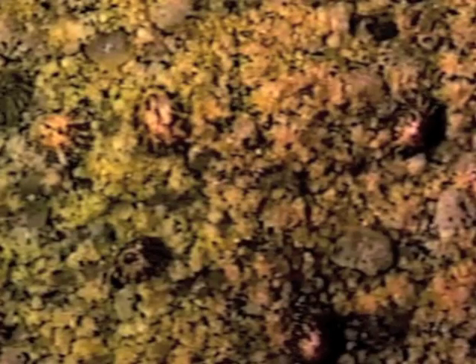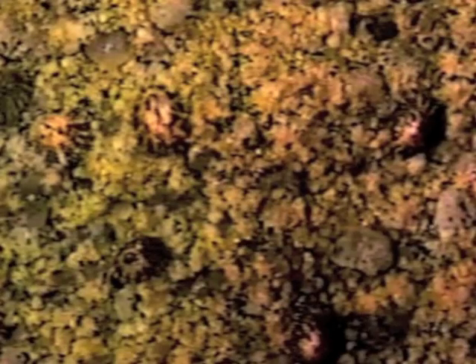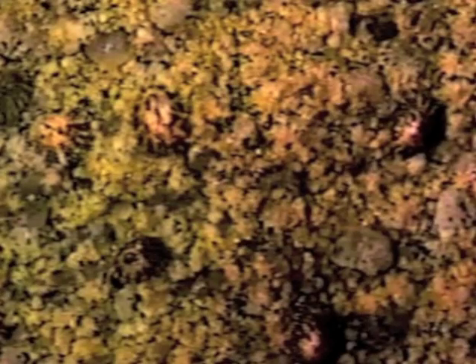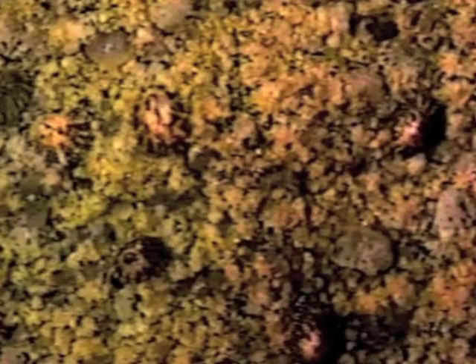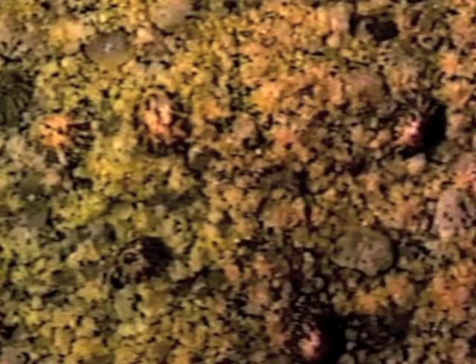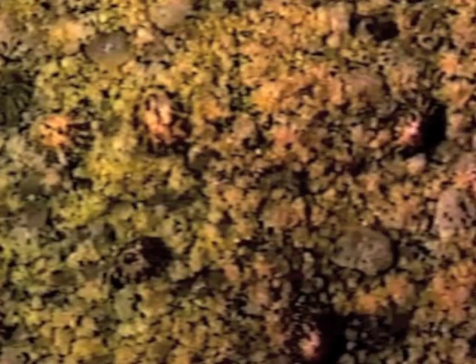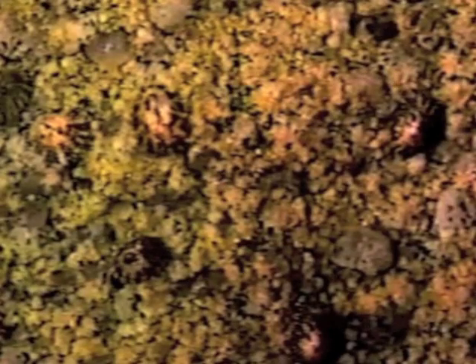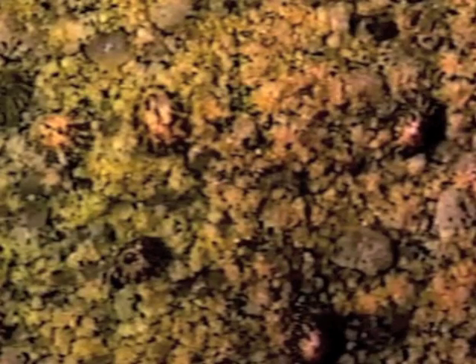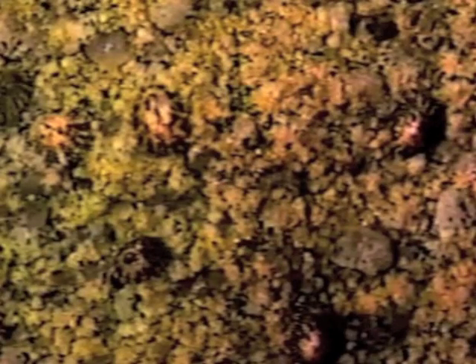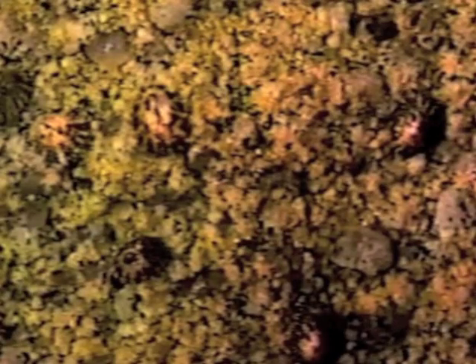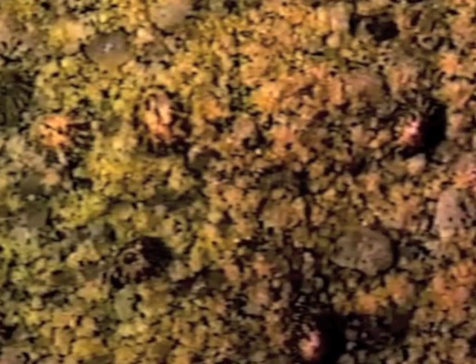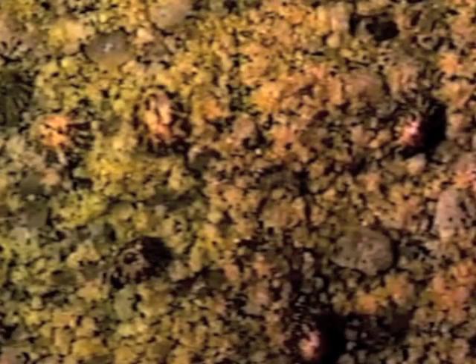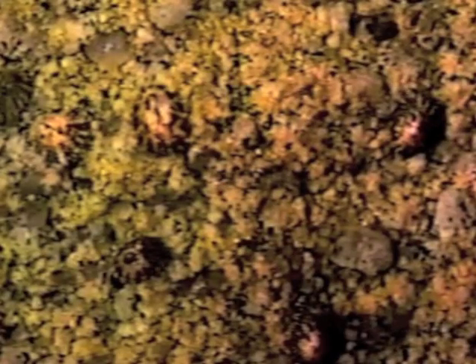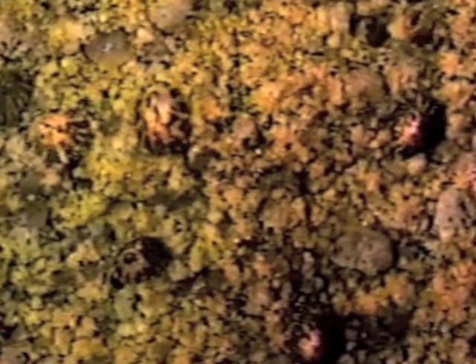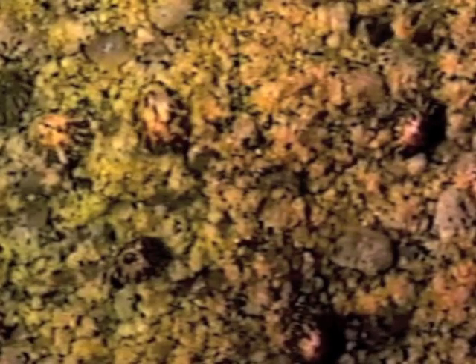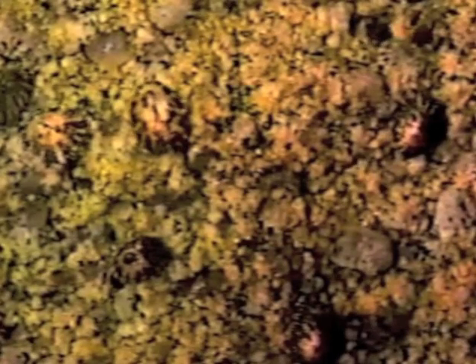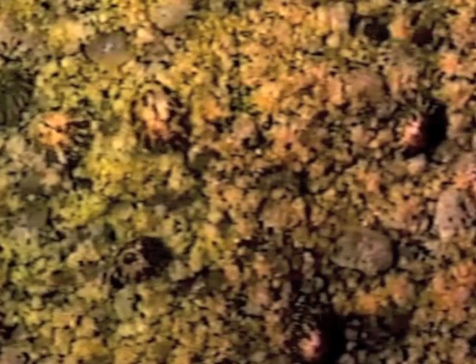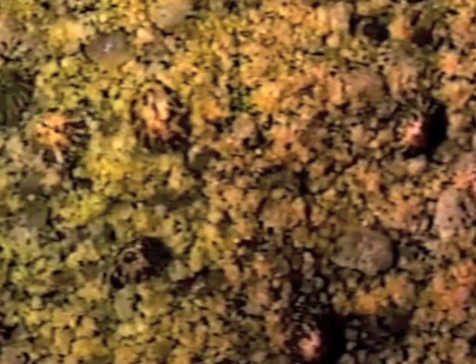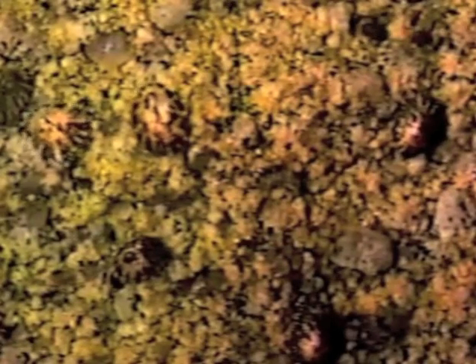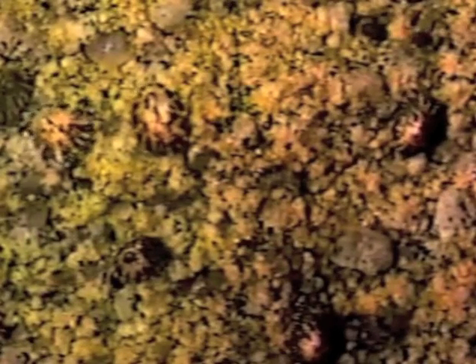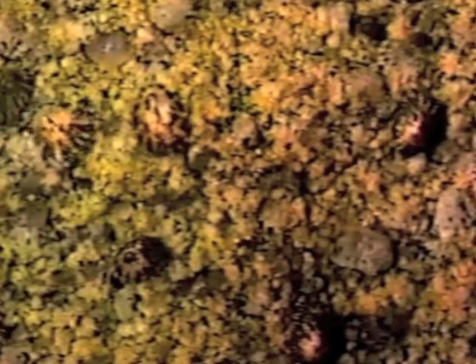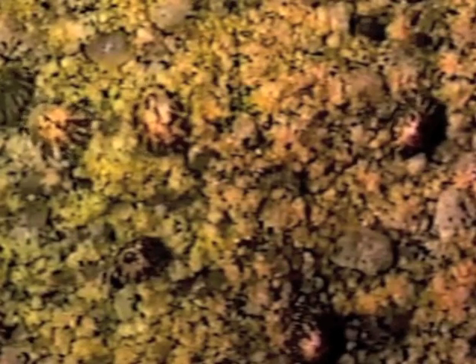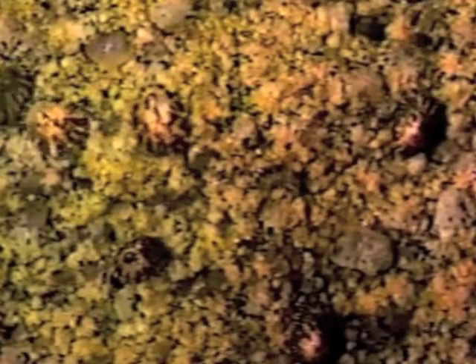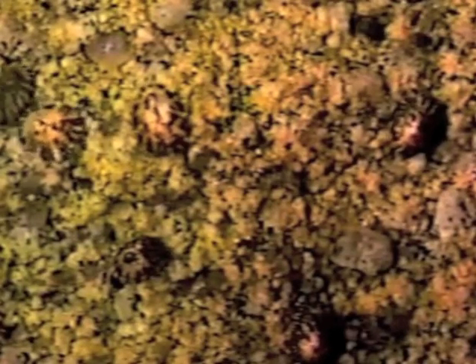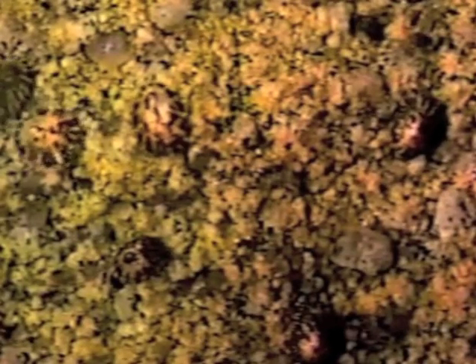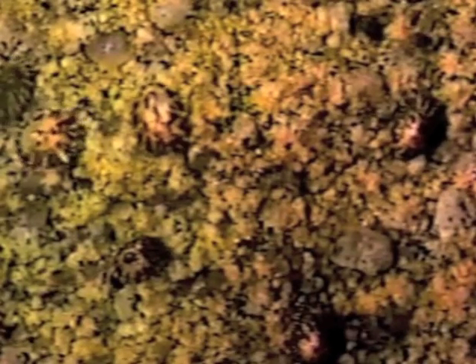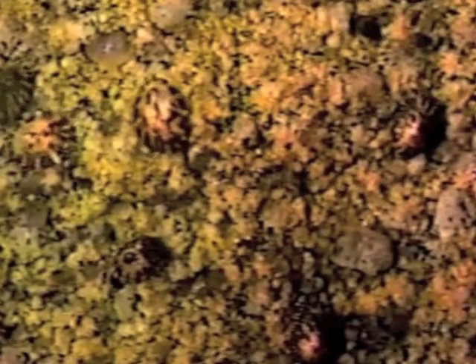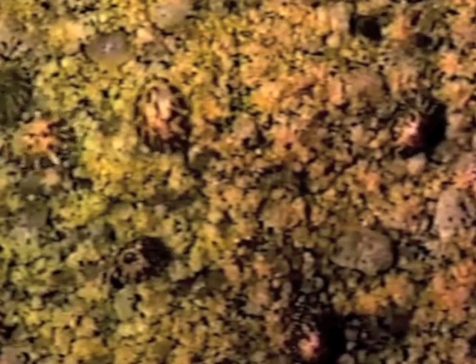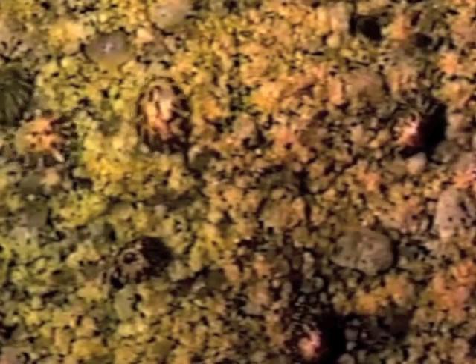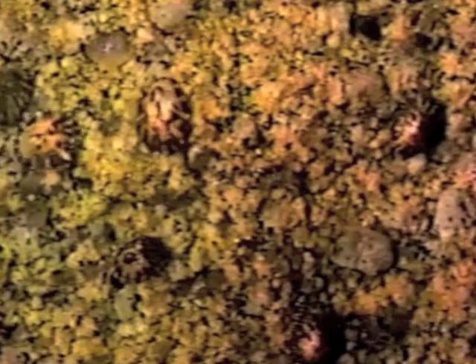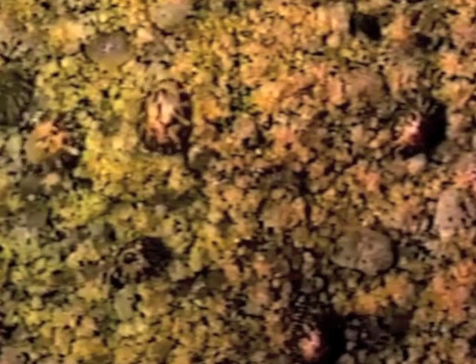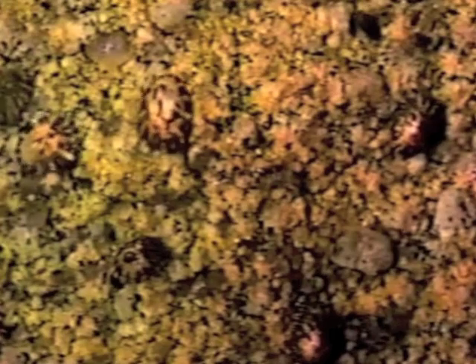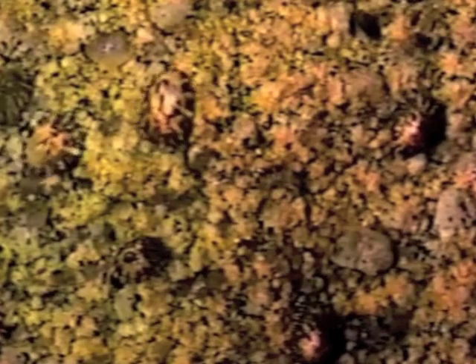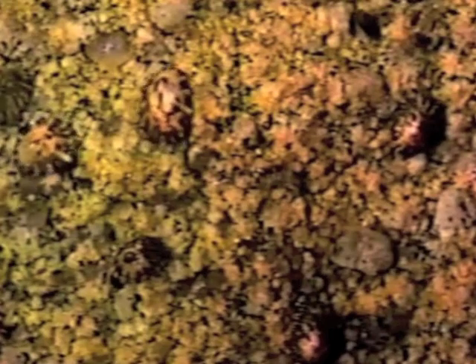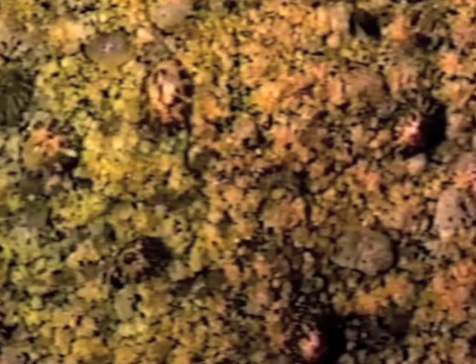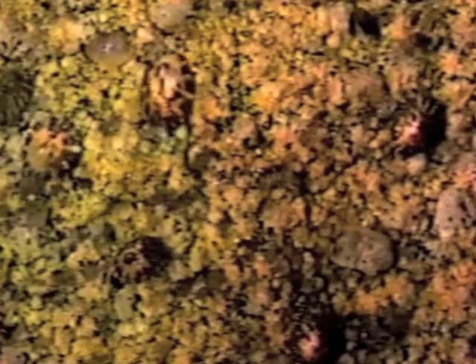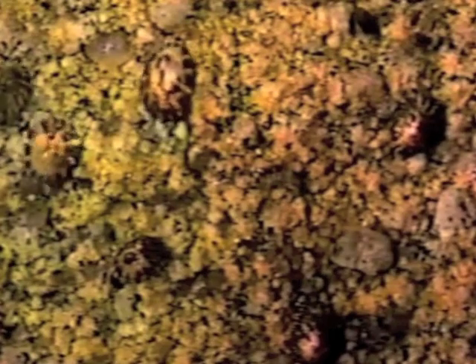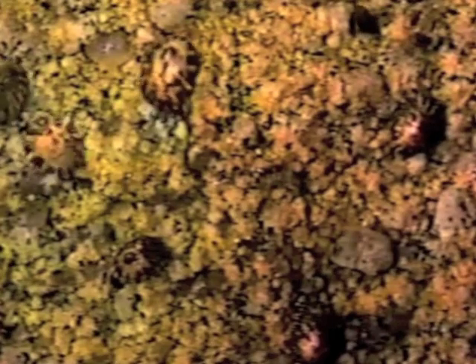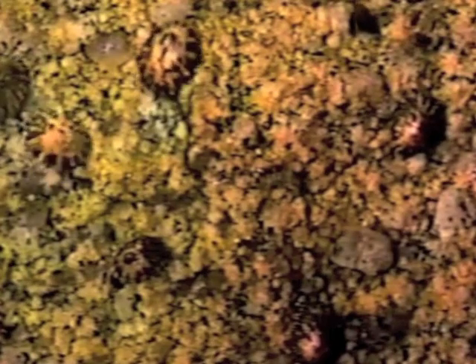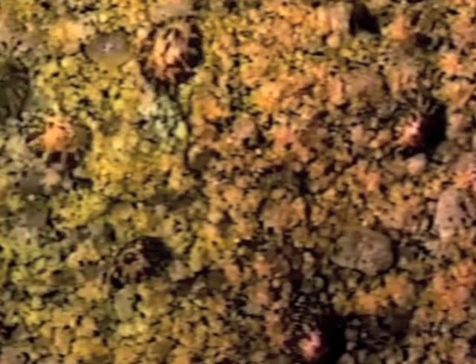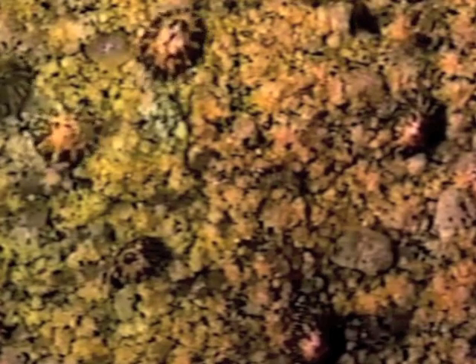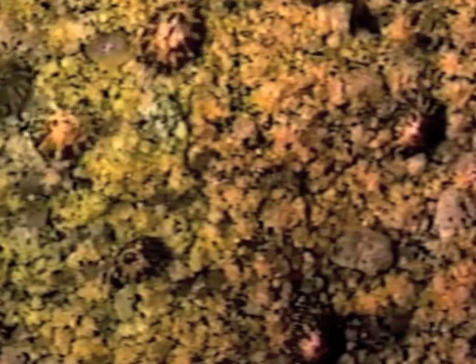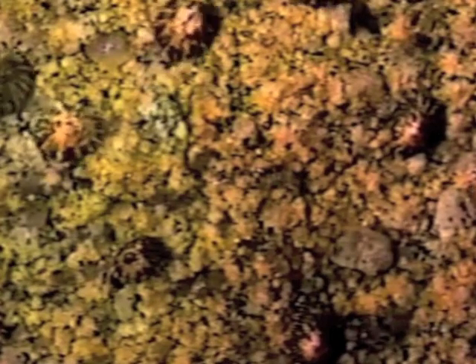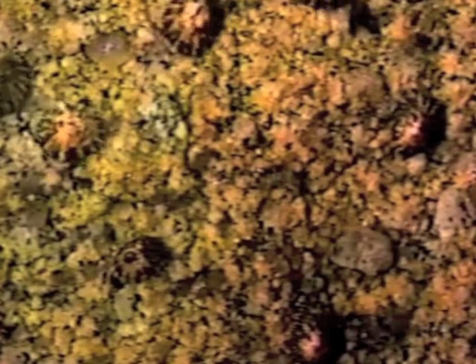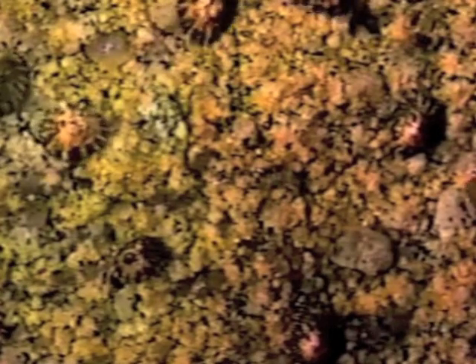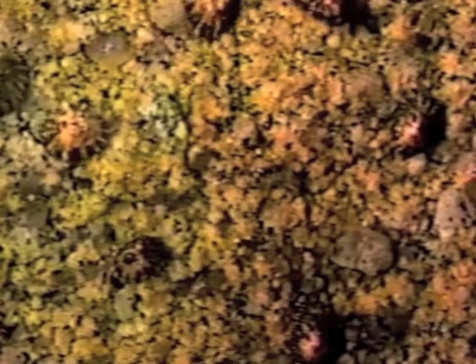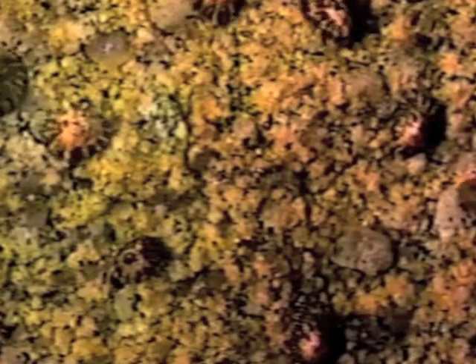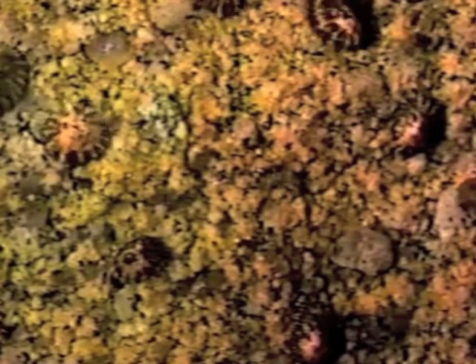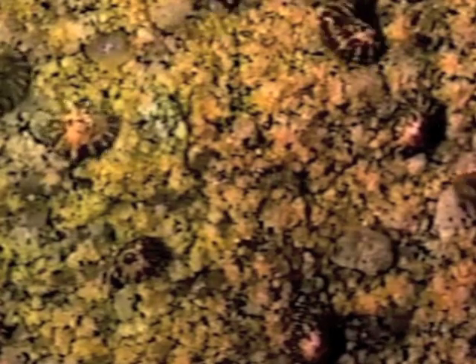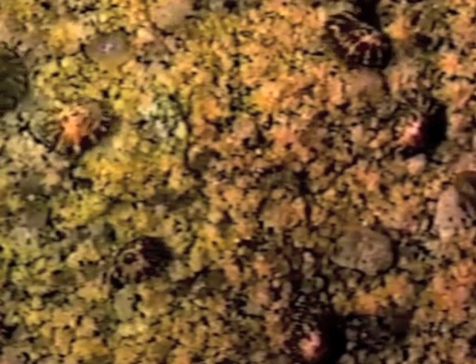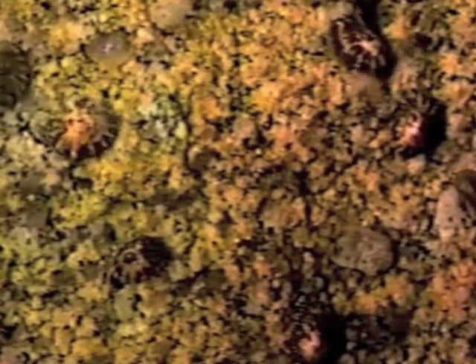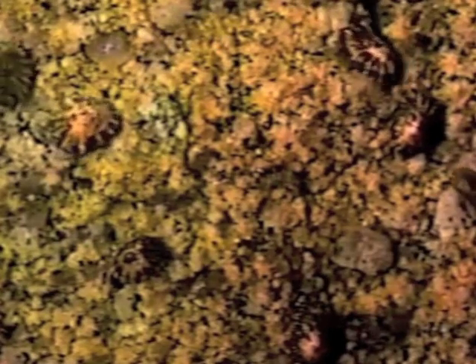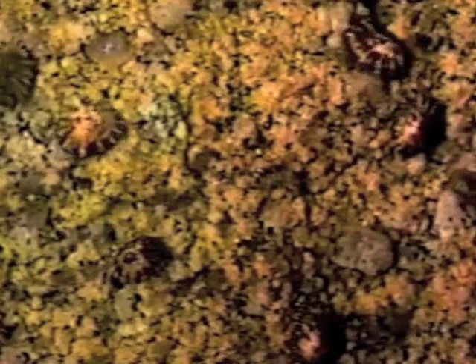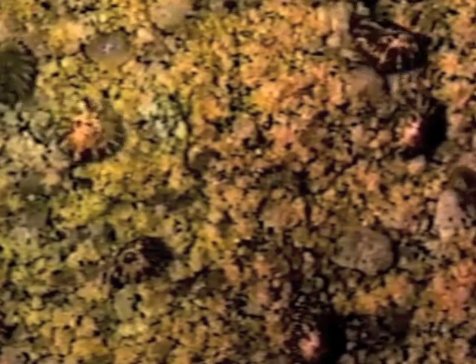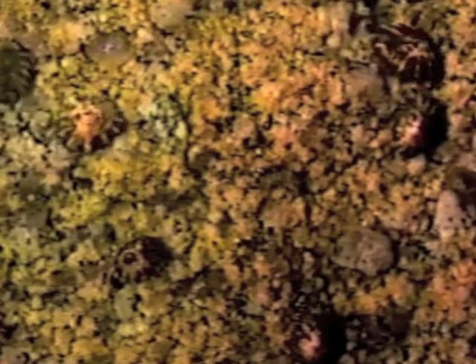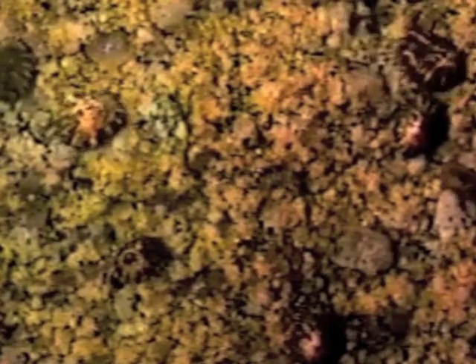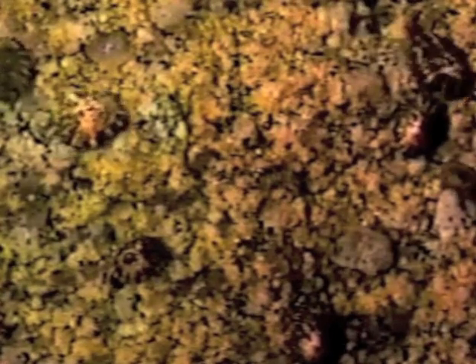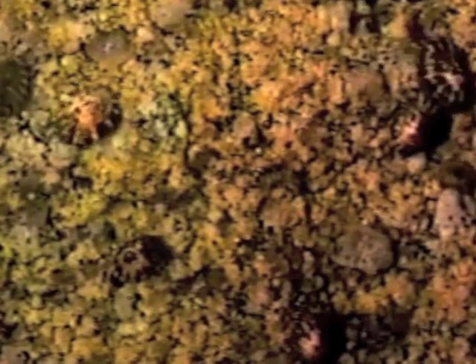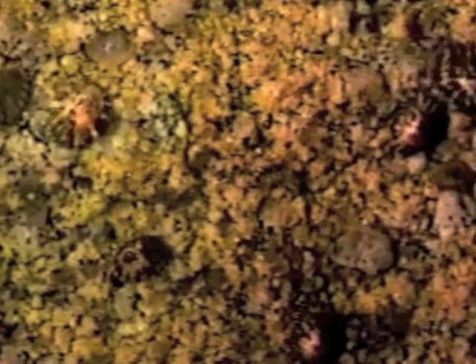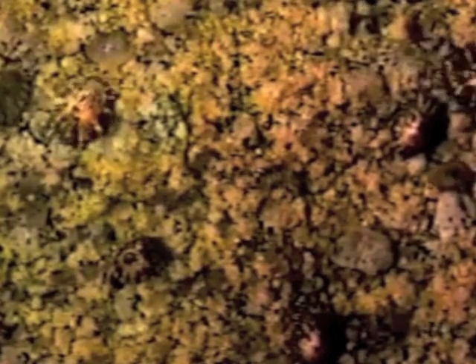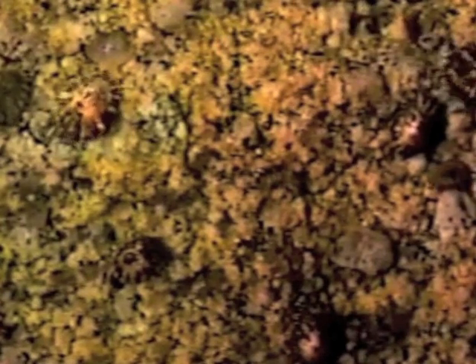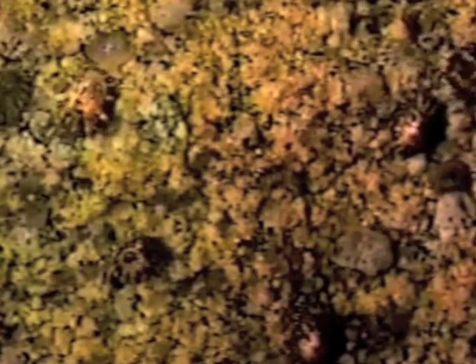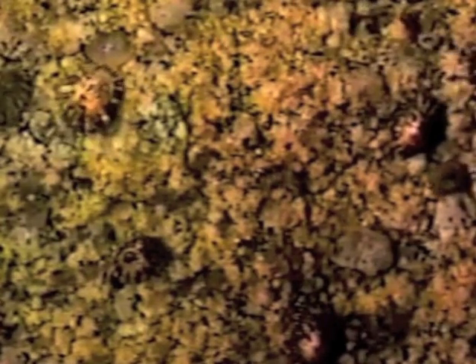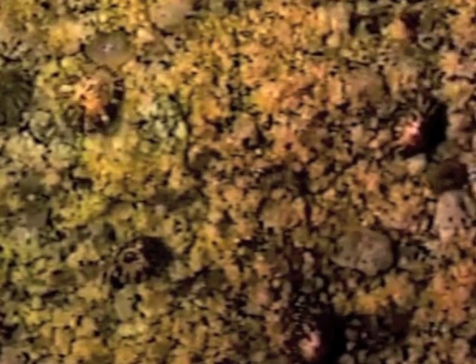You're not likely to see a limpet move from its spot on the rocks, but if you speed up the camera, you can see that they definitely do move.